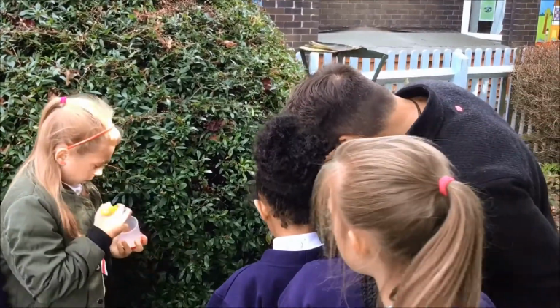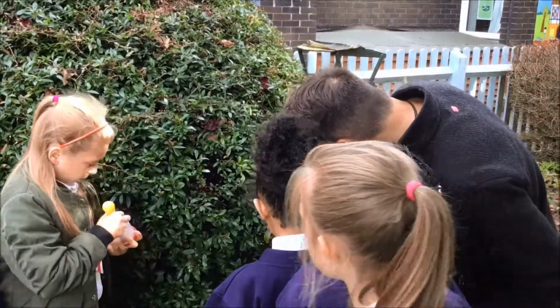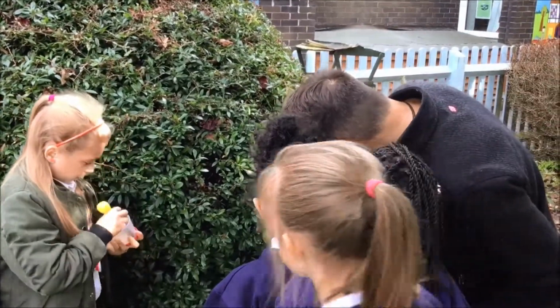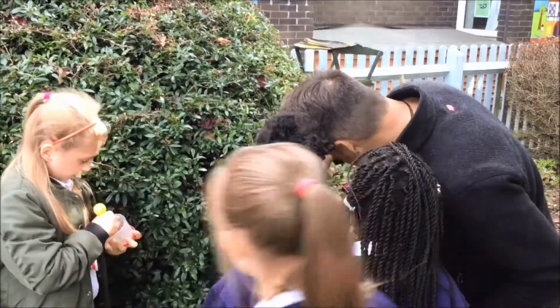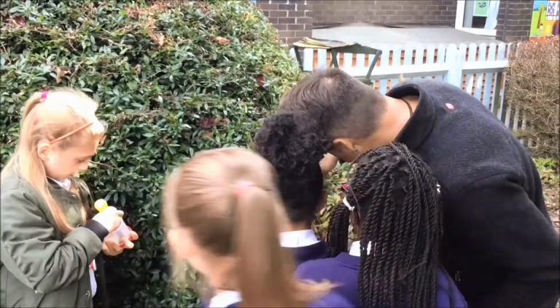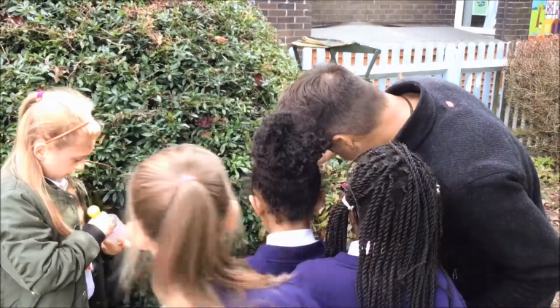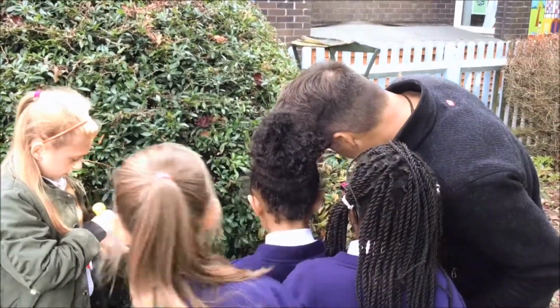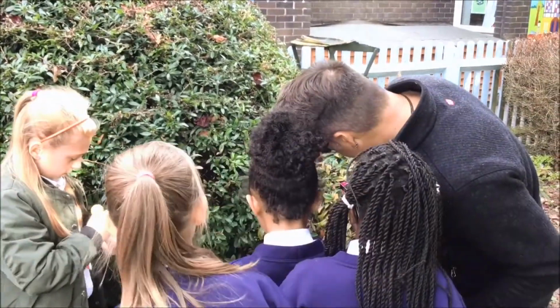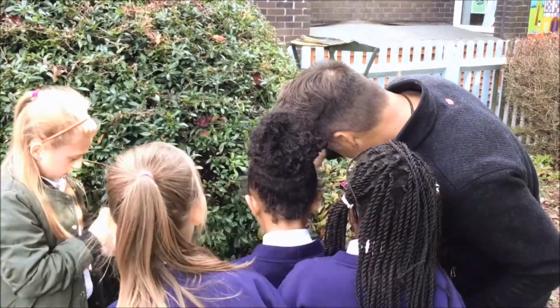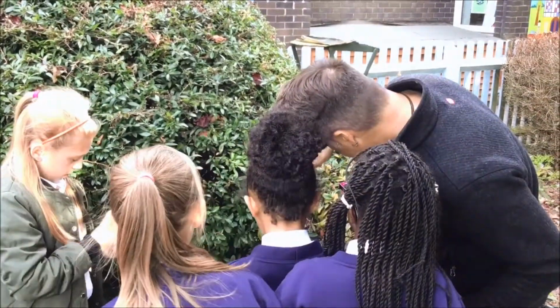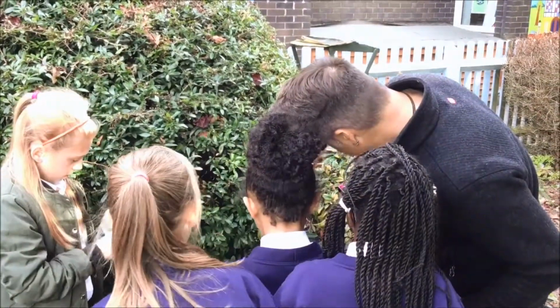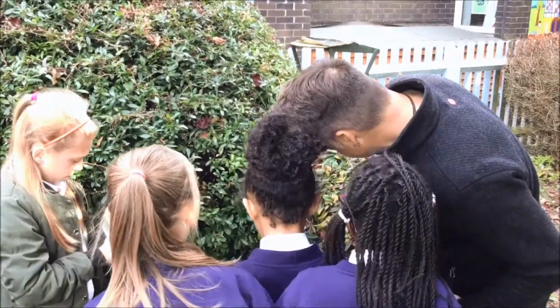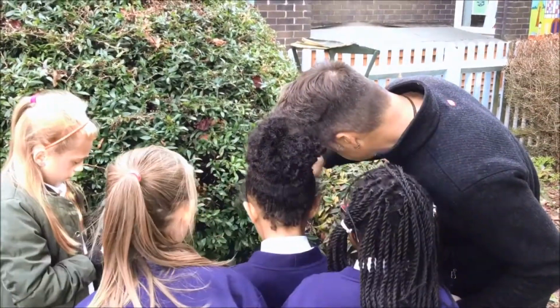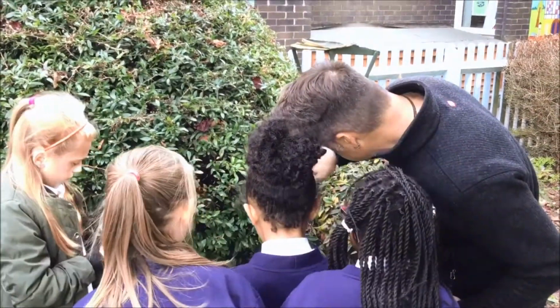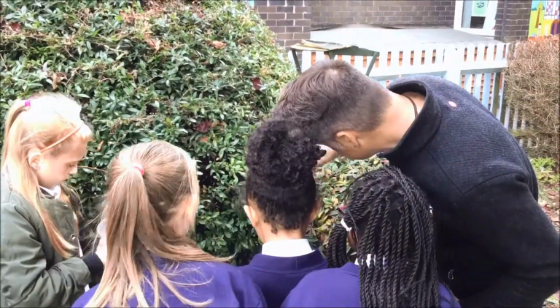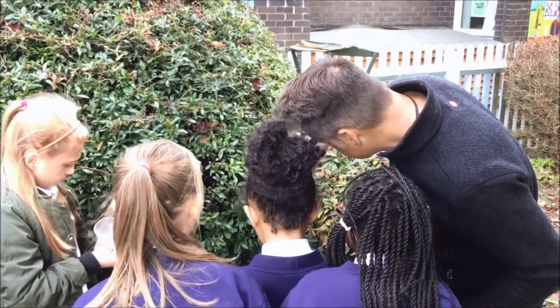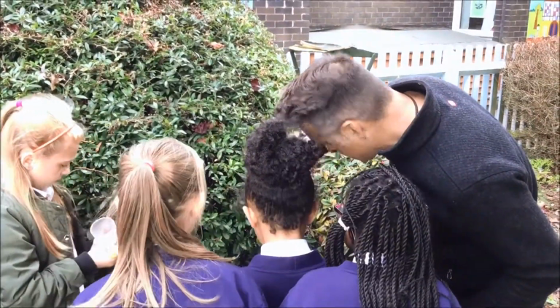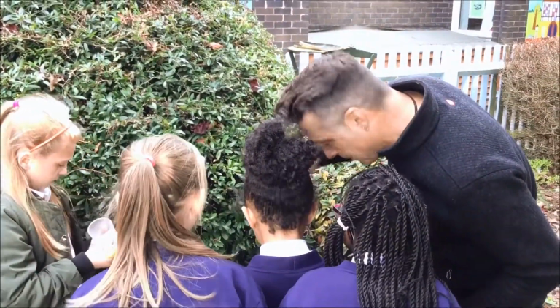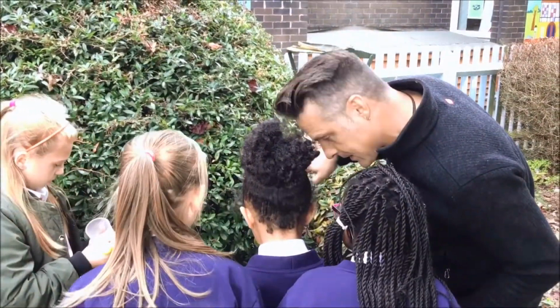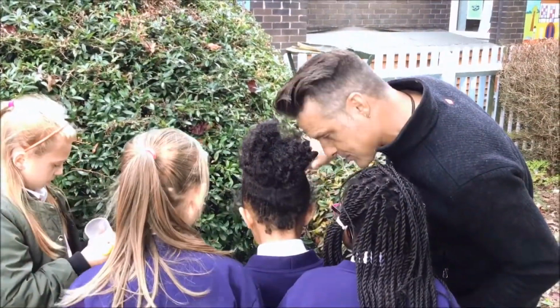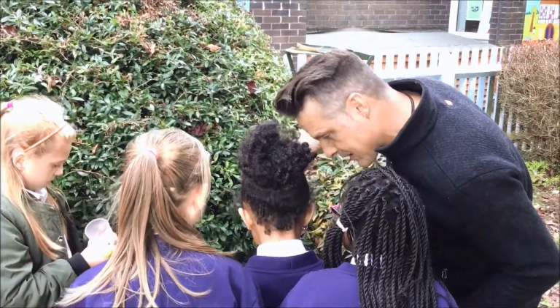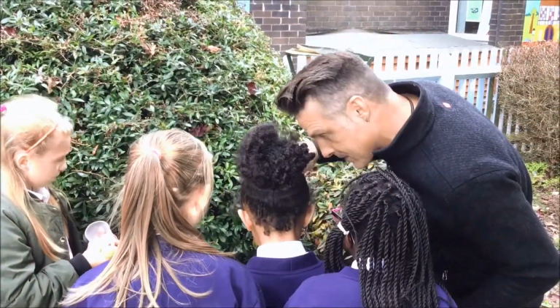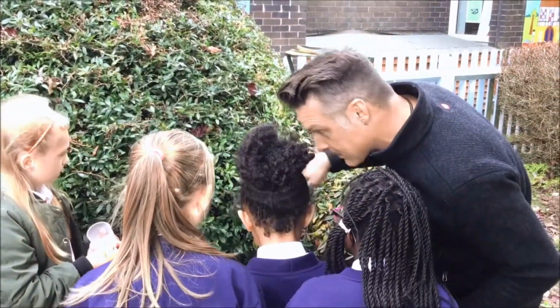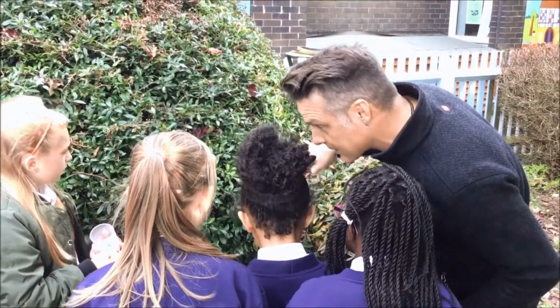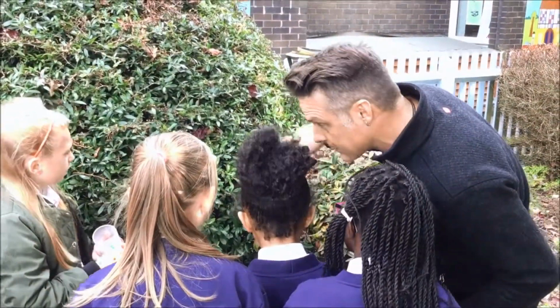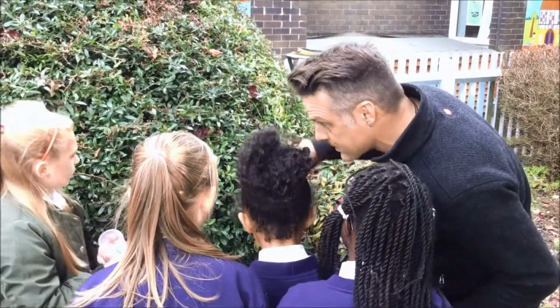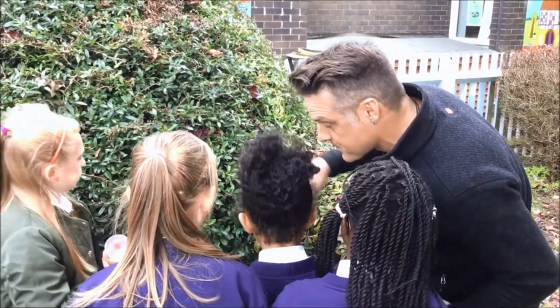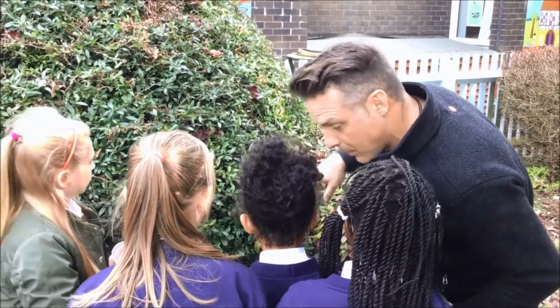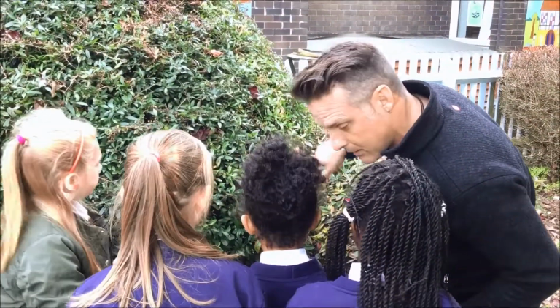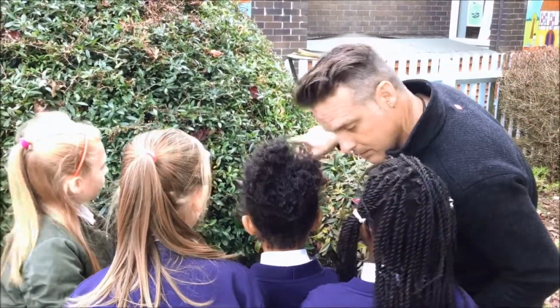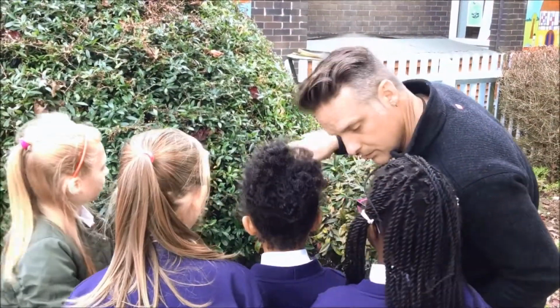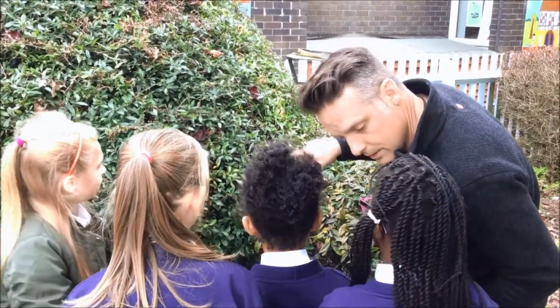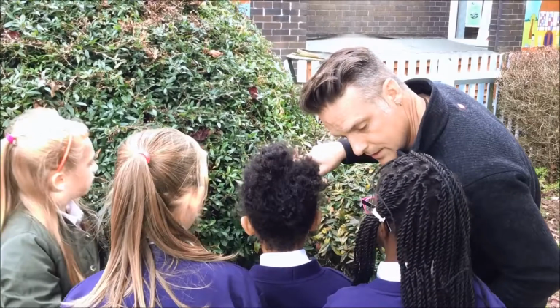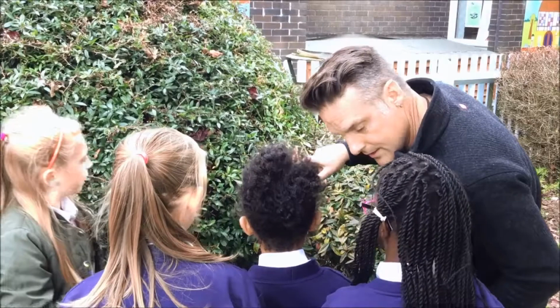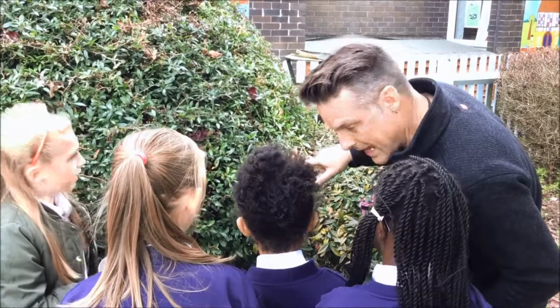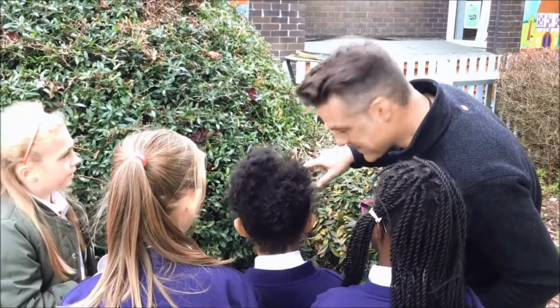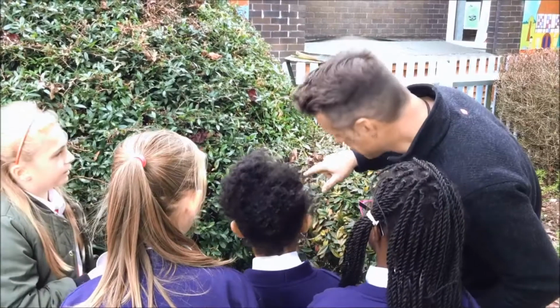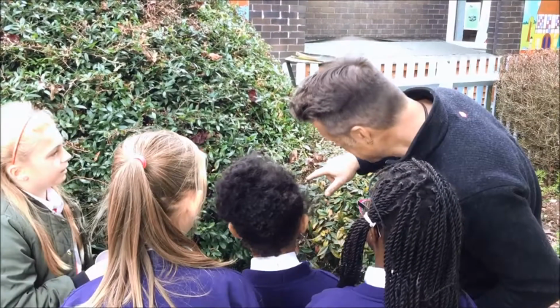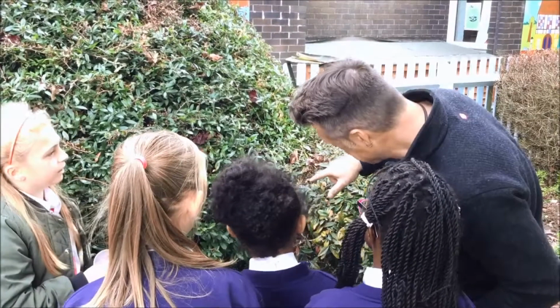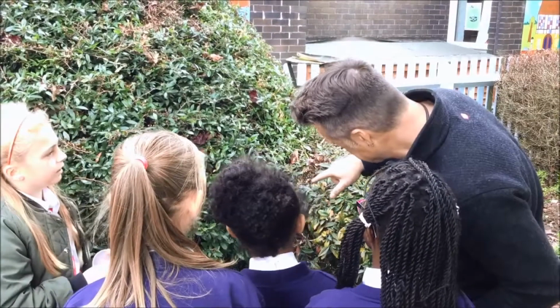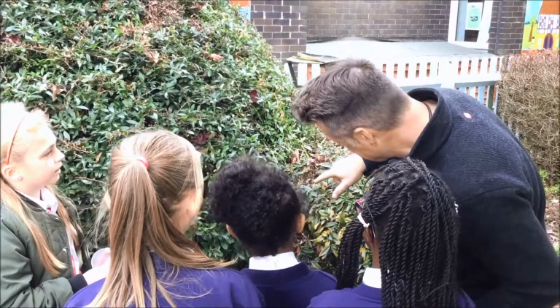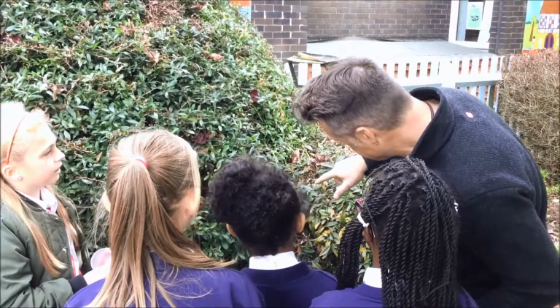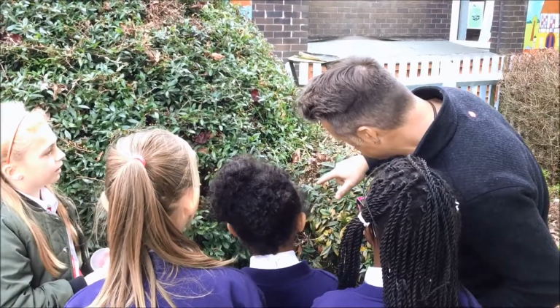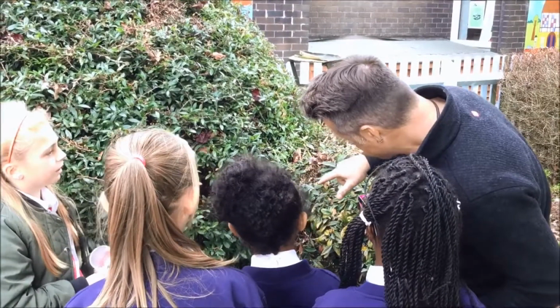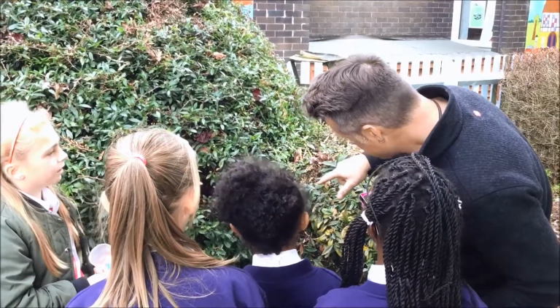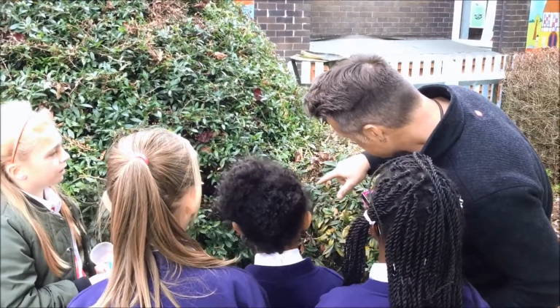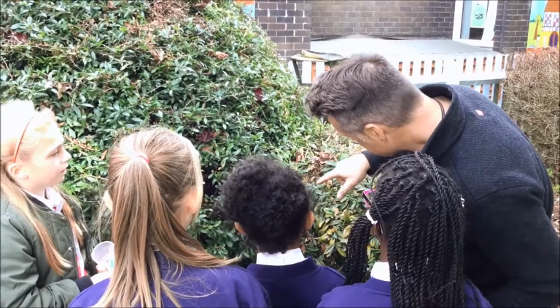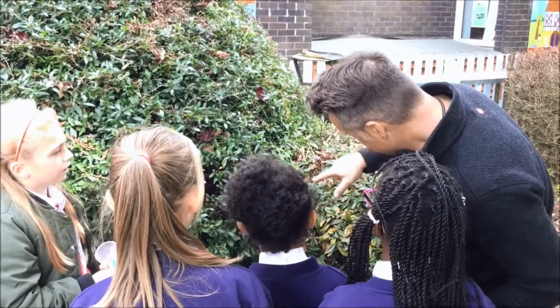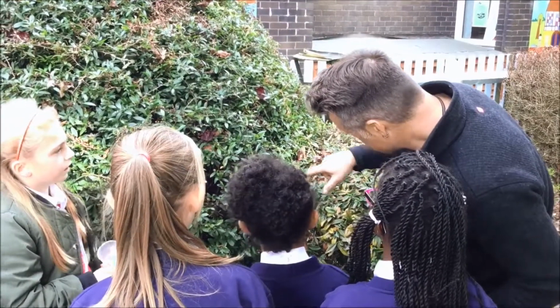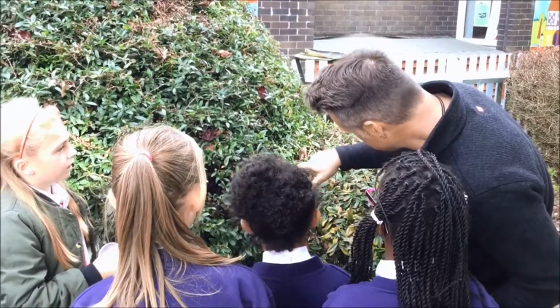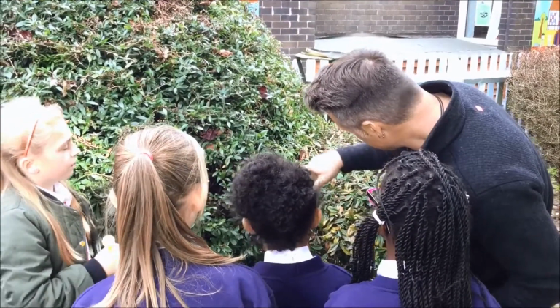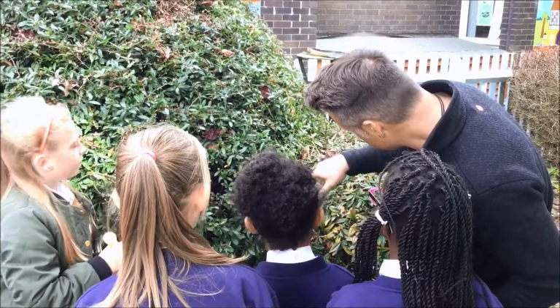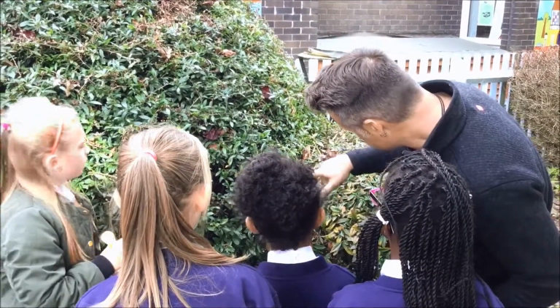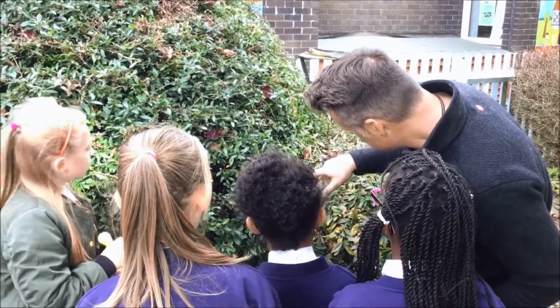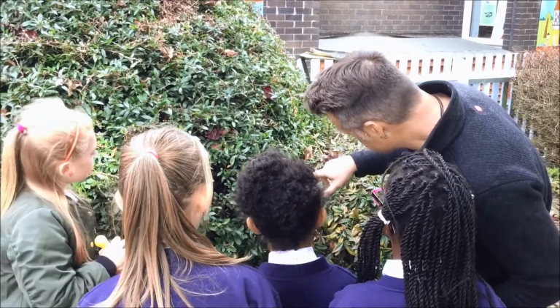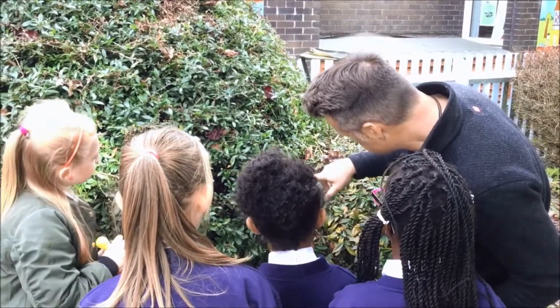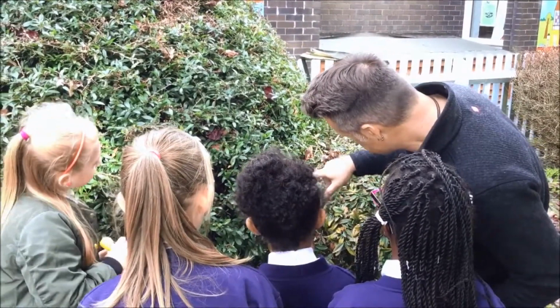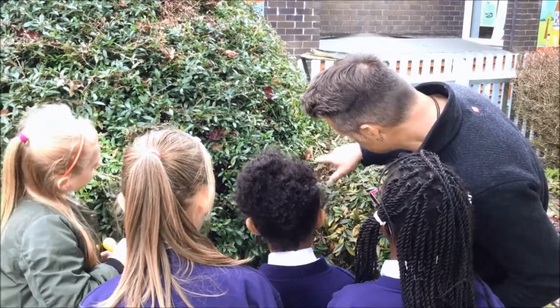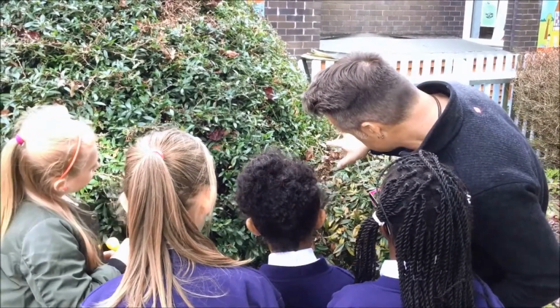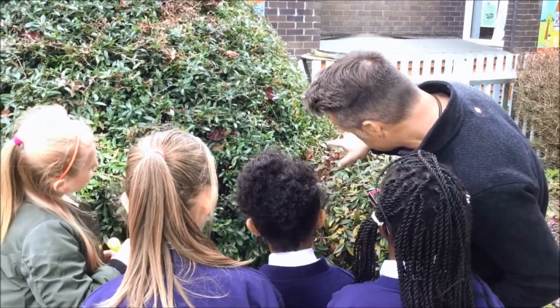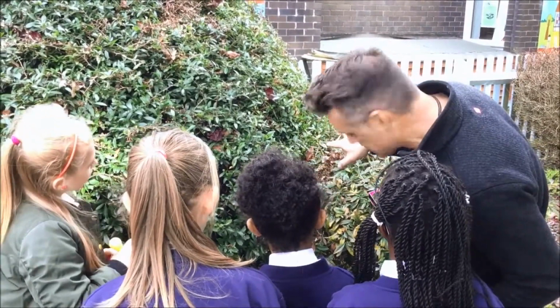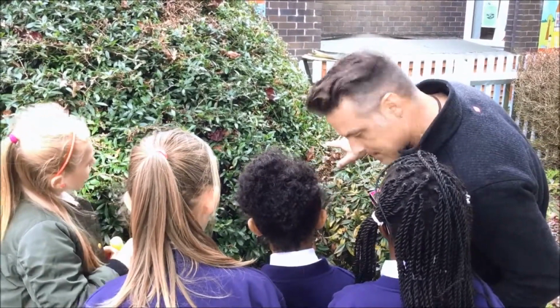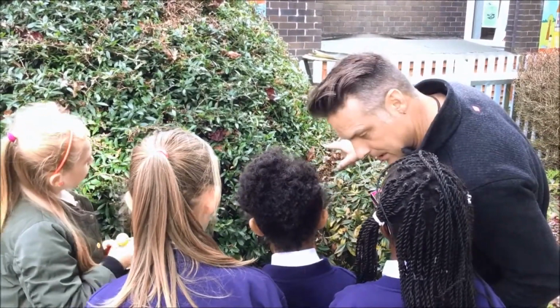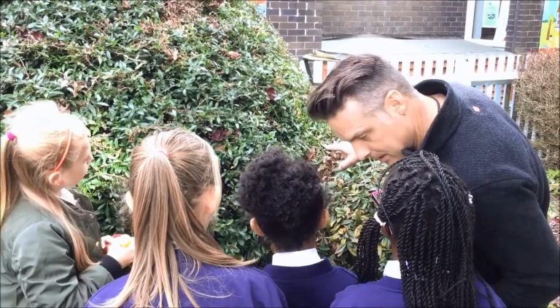And then that curly one, the one that goes round and round and round — the spiral — that's sticky. And she knows that, so she doesn't get stuck.